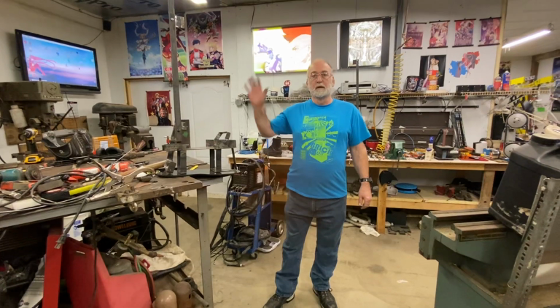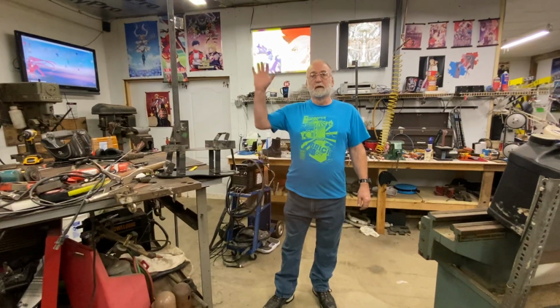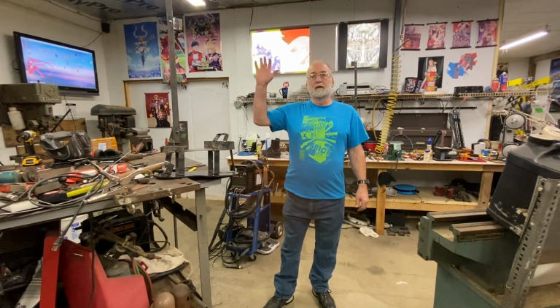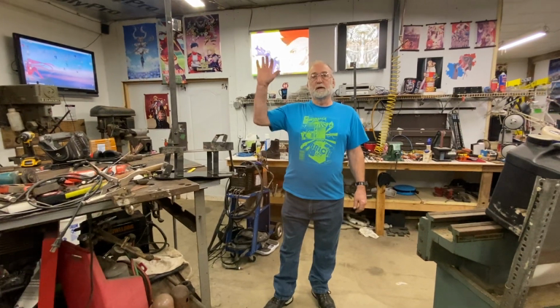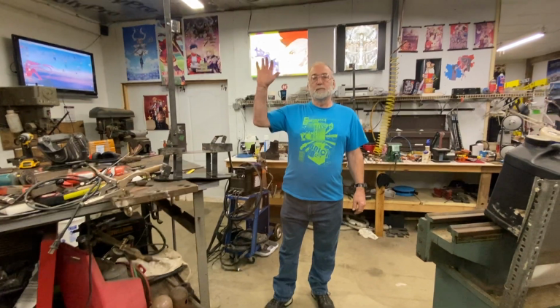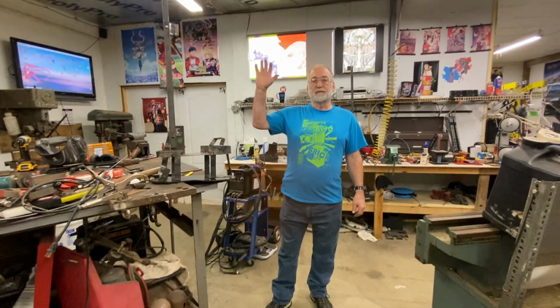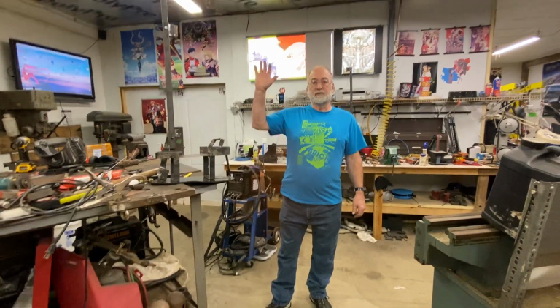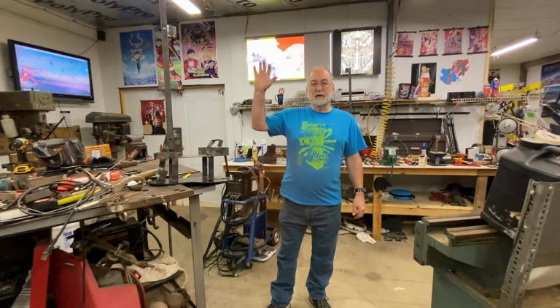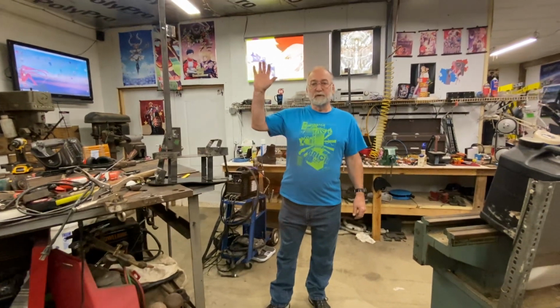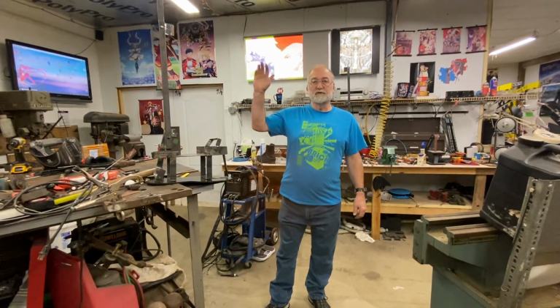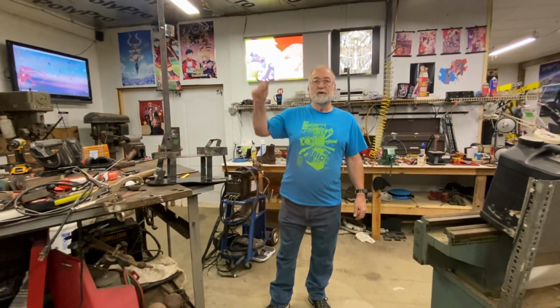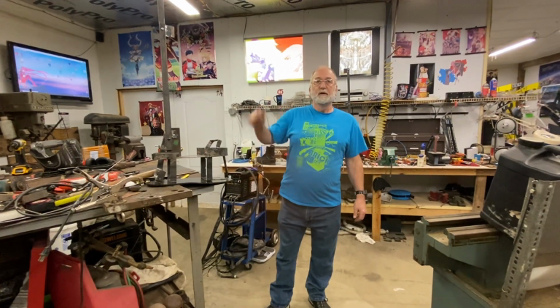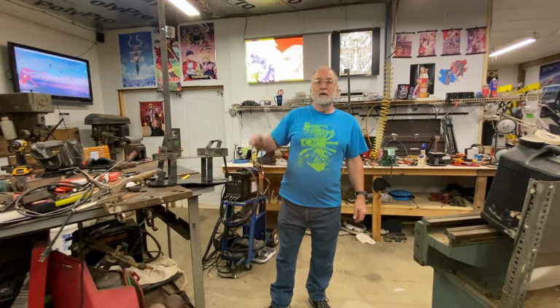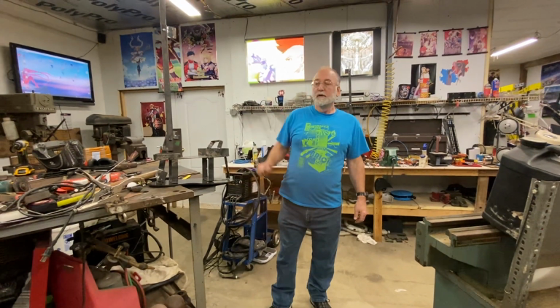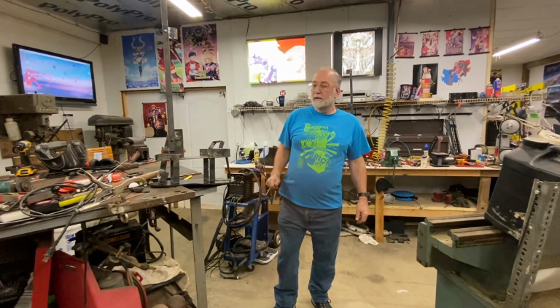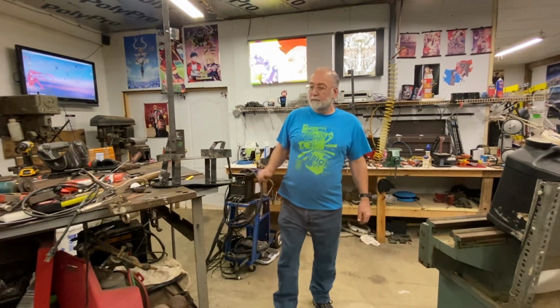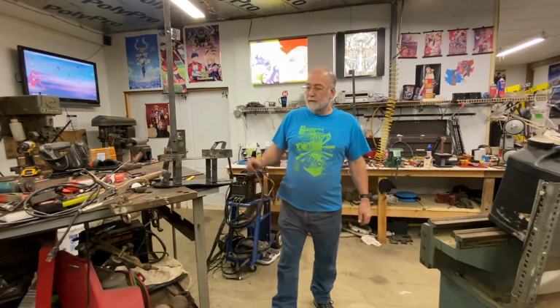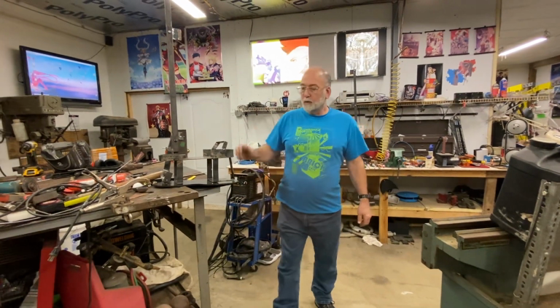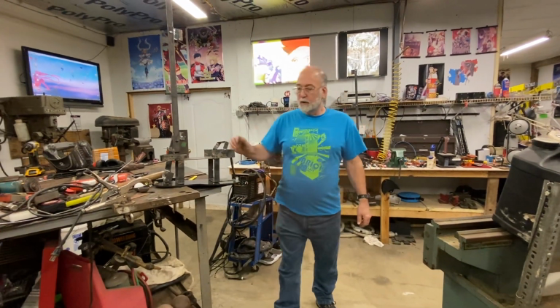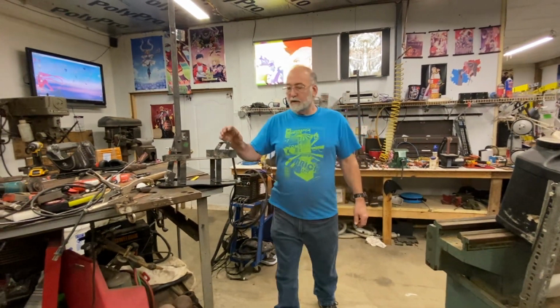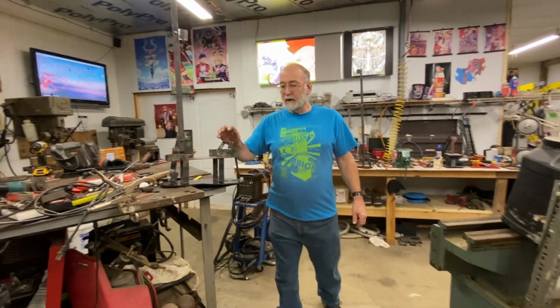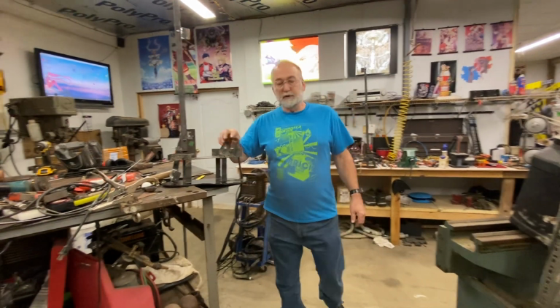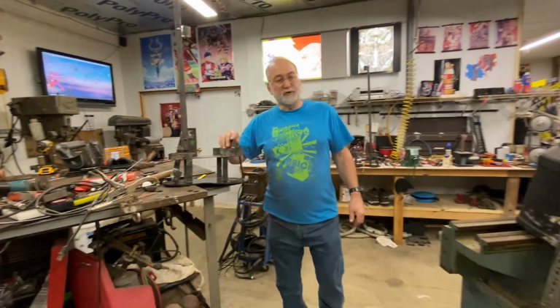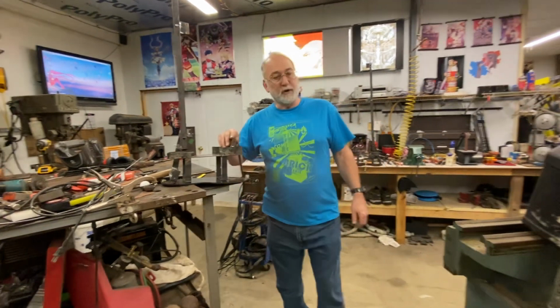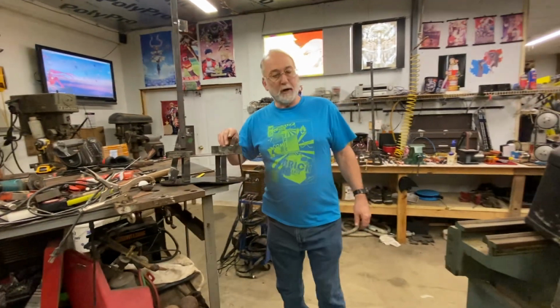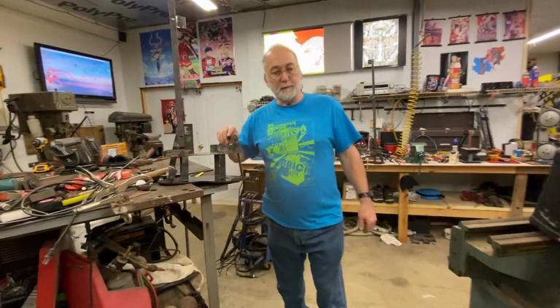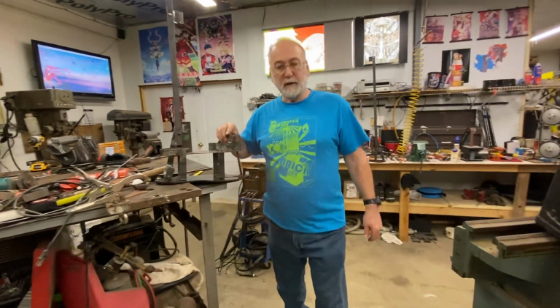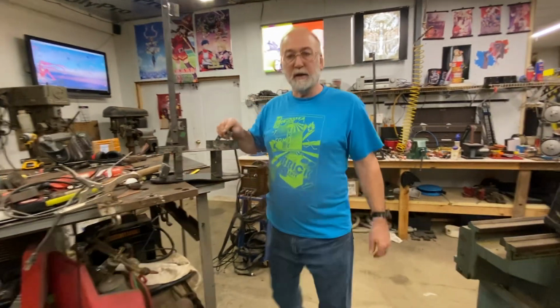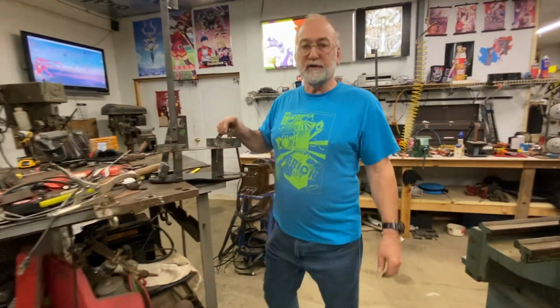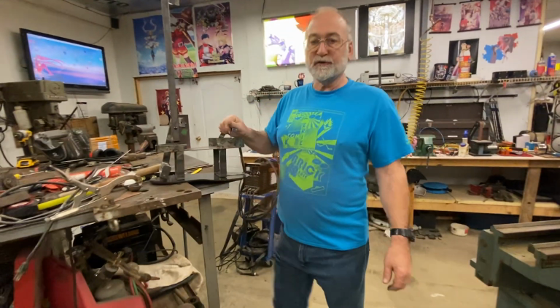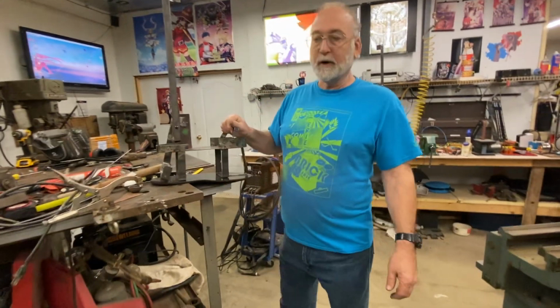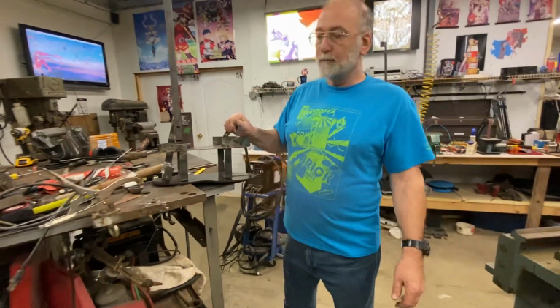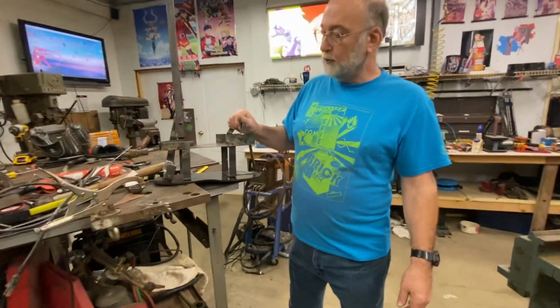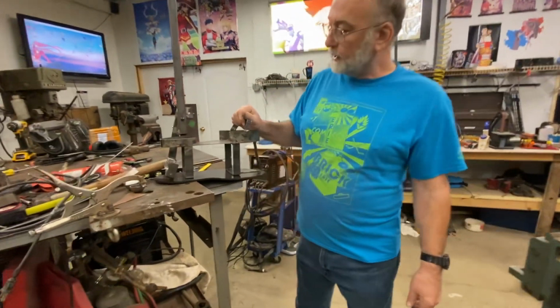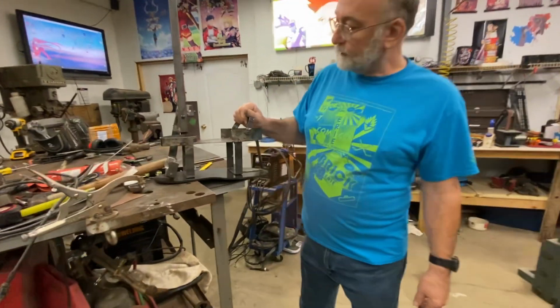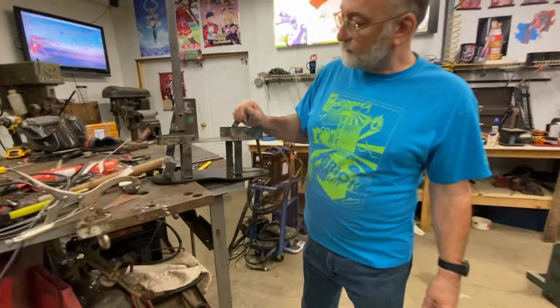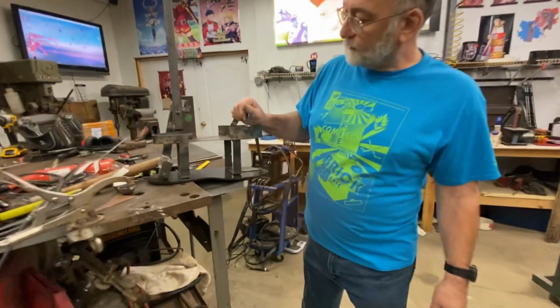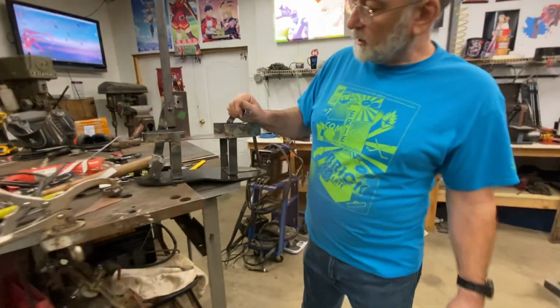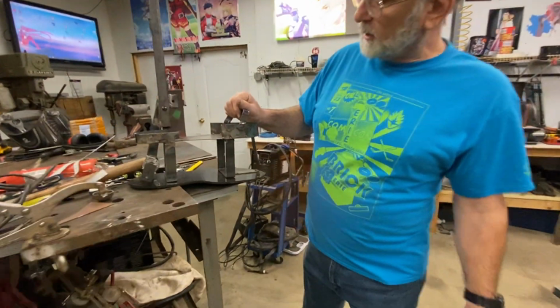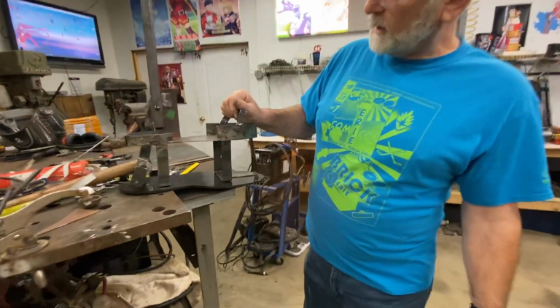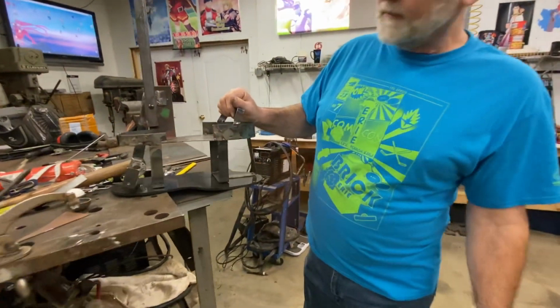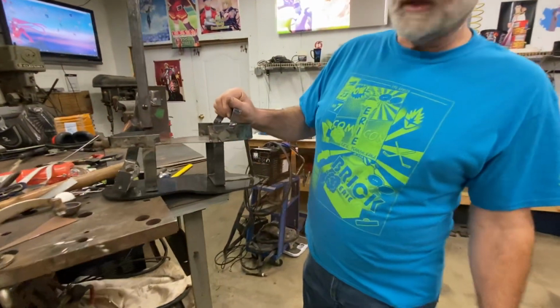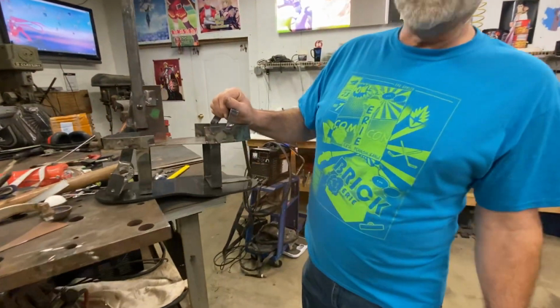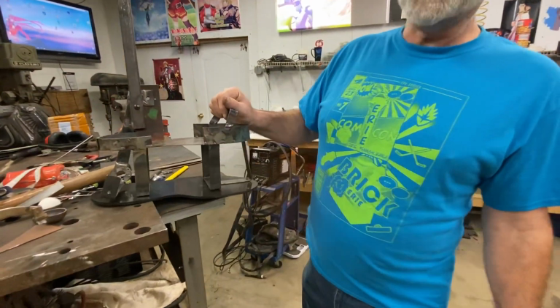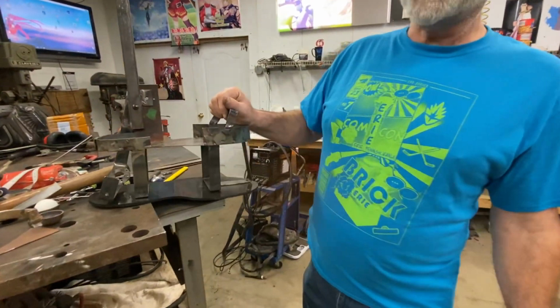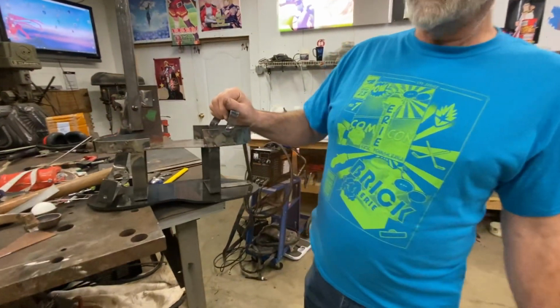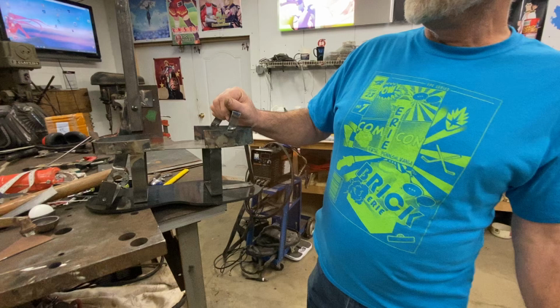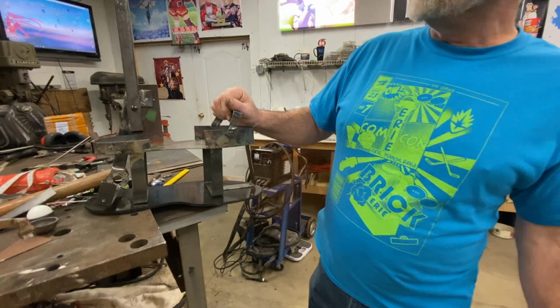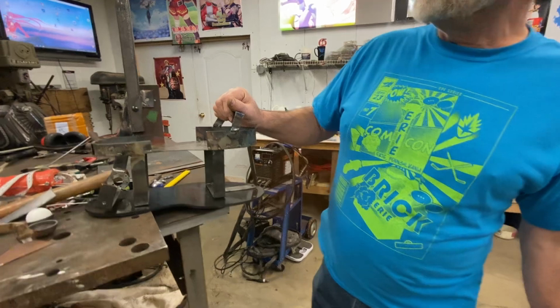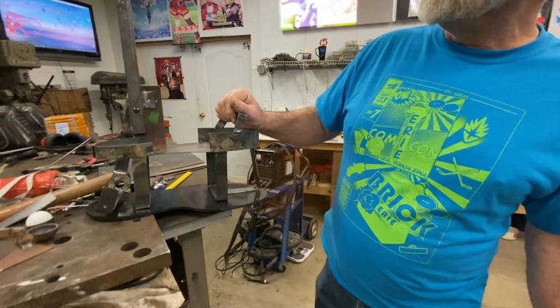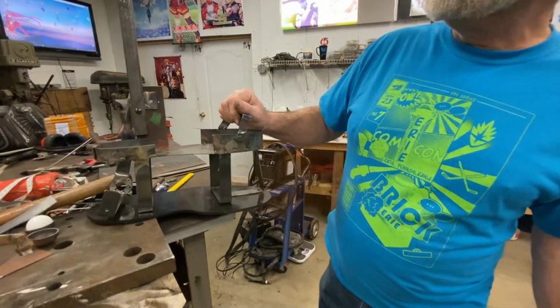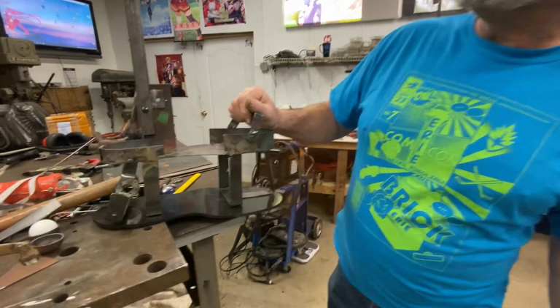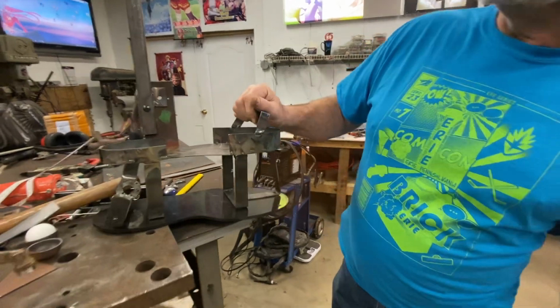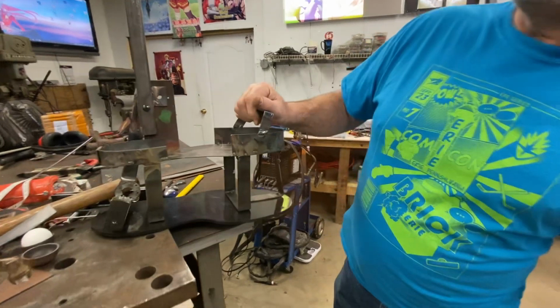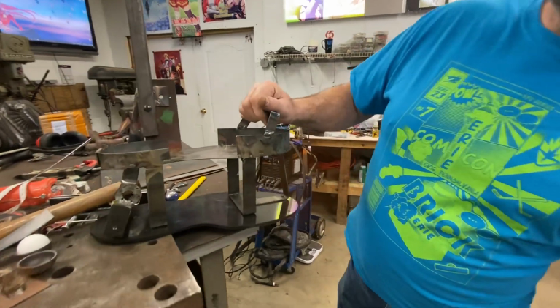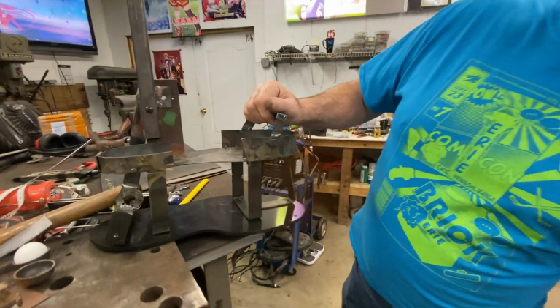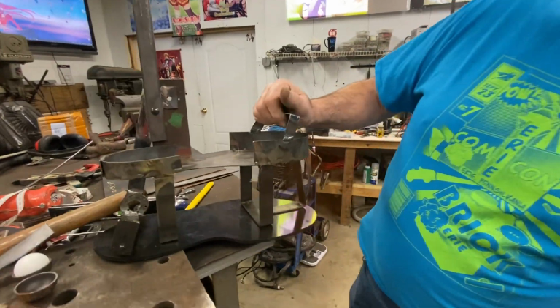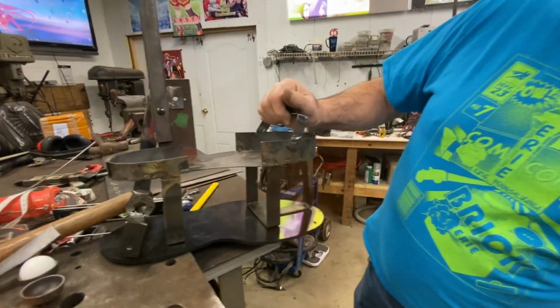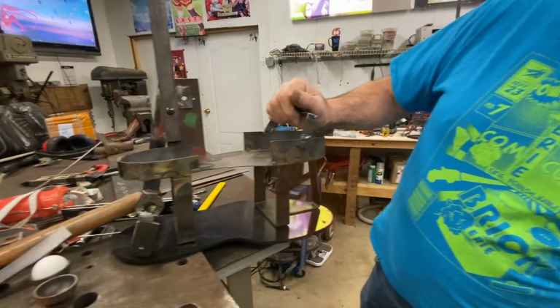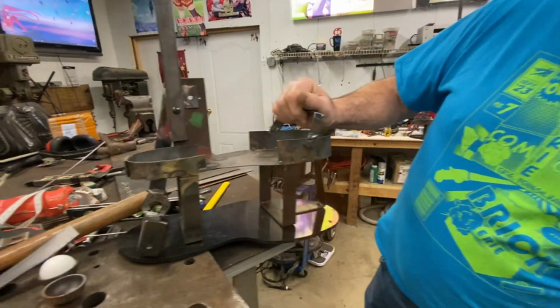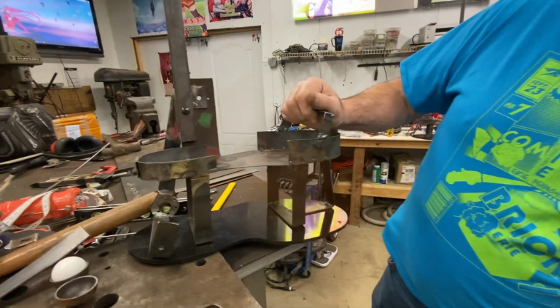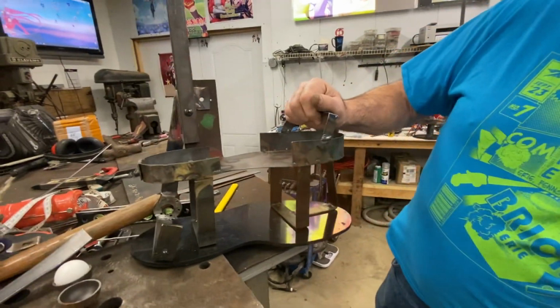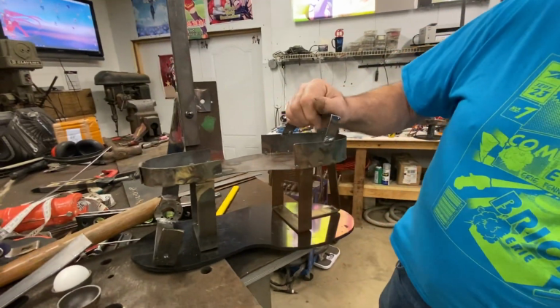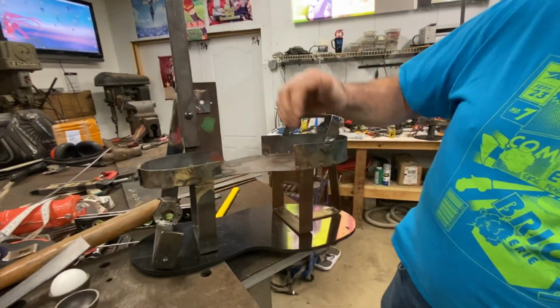Hello my friends. Been working out in the shop here last couple weeks. I haven't had much time for videos but I had time for everything else.